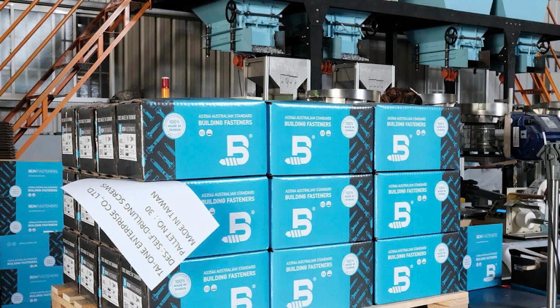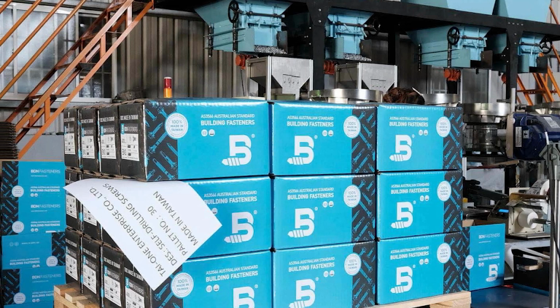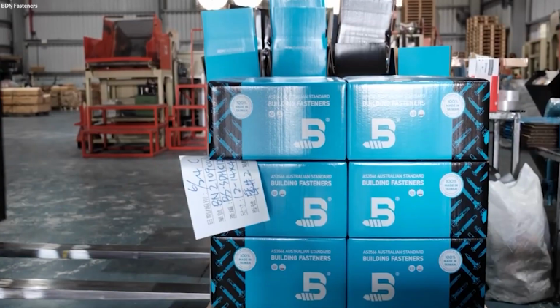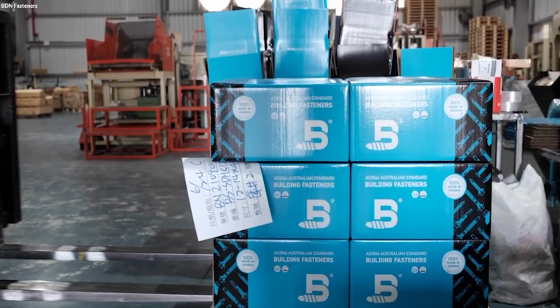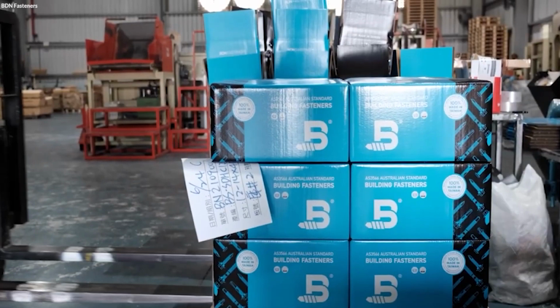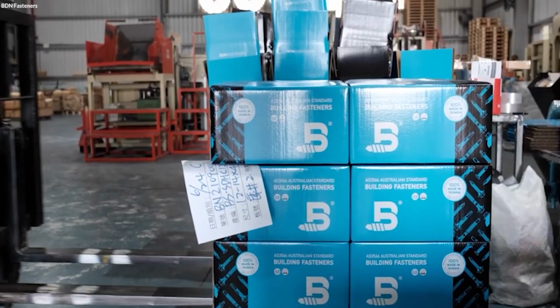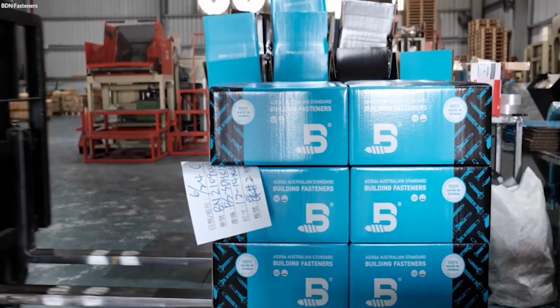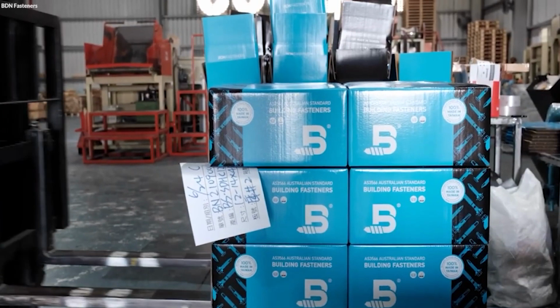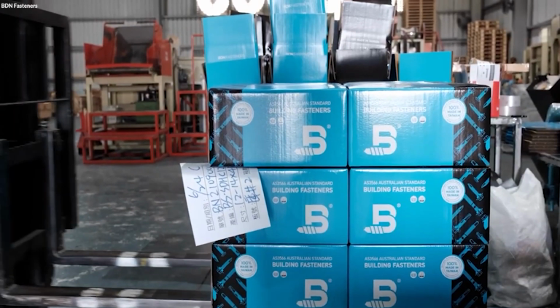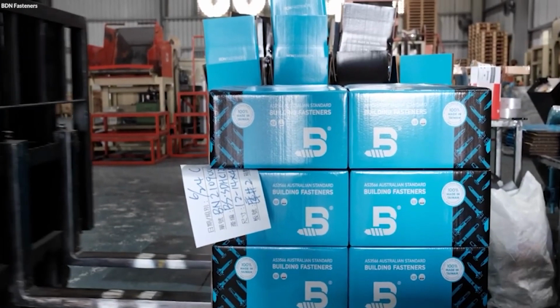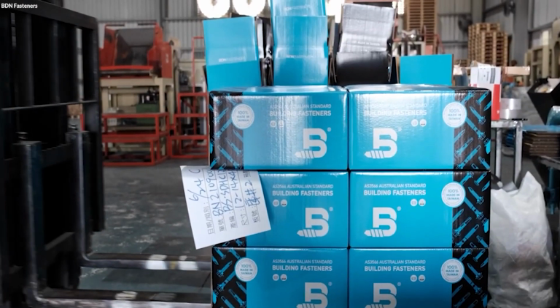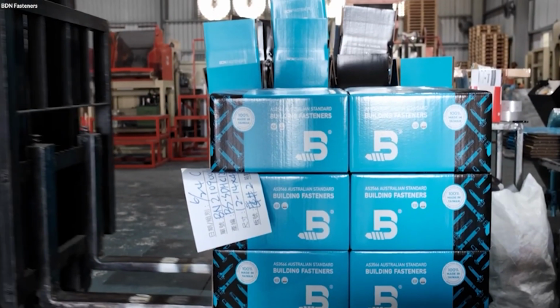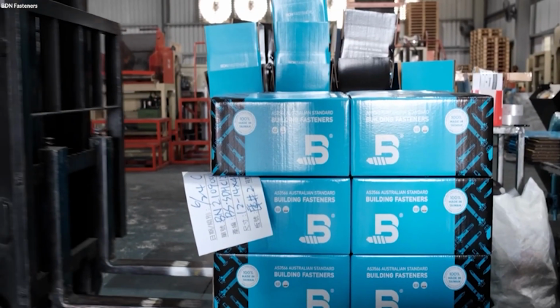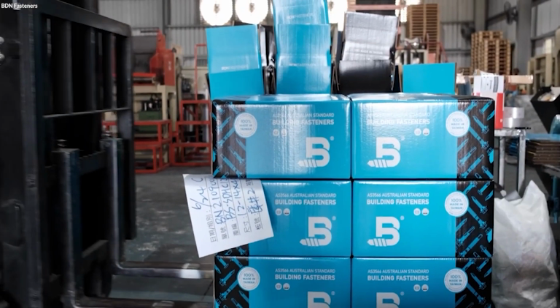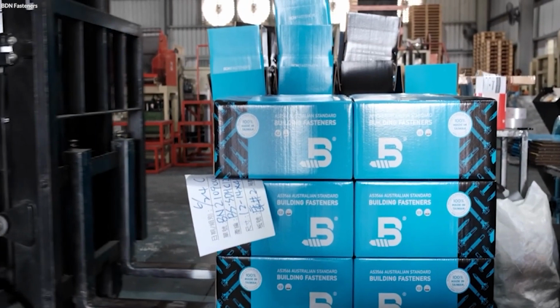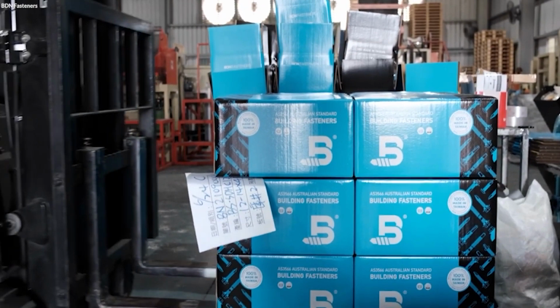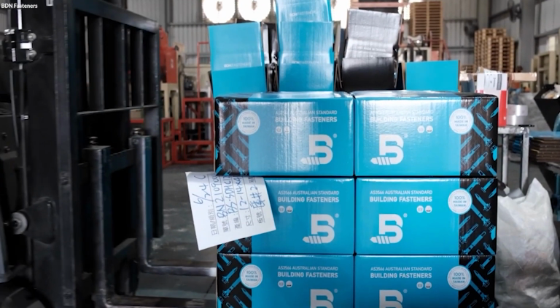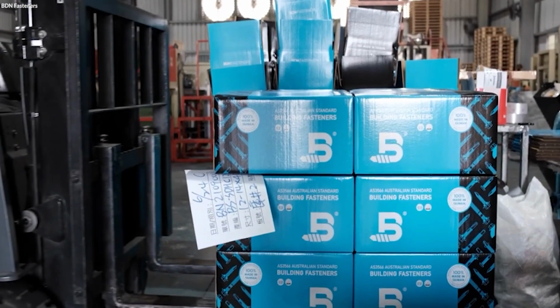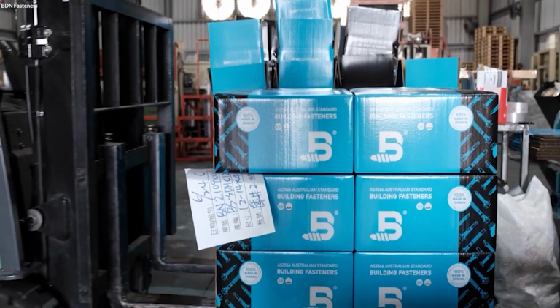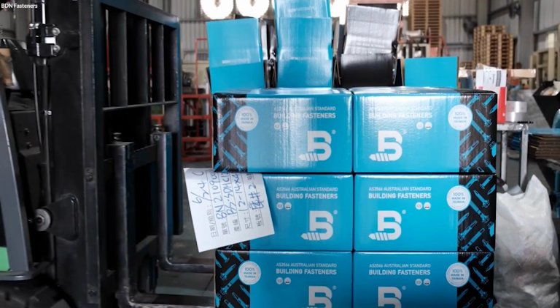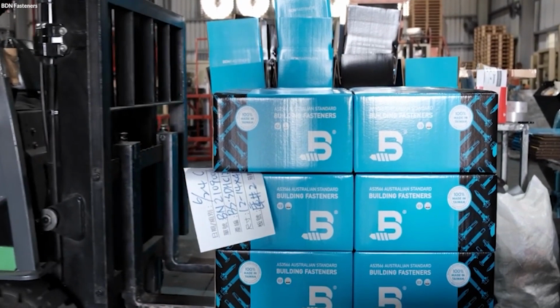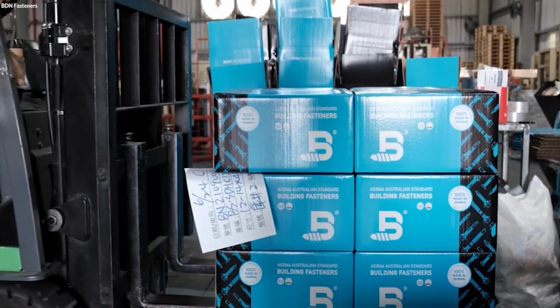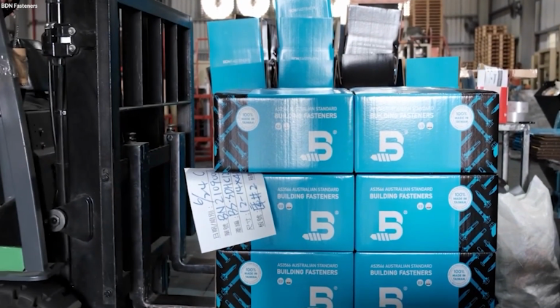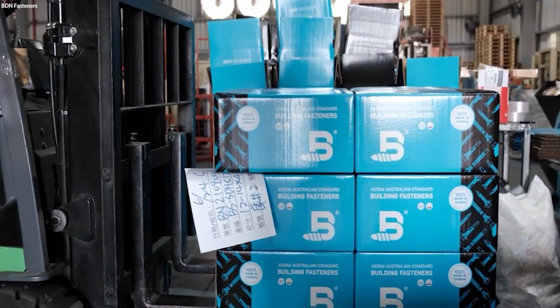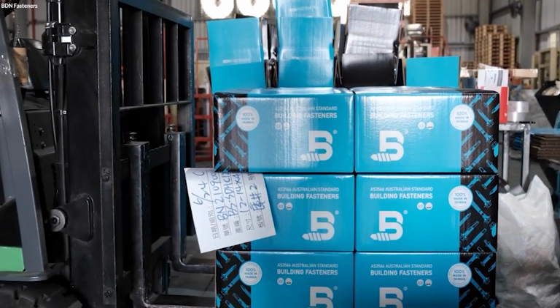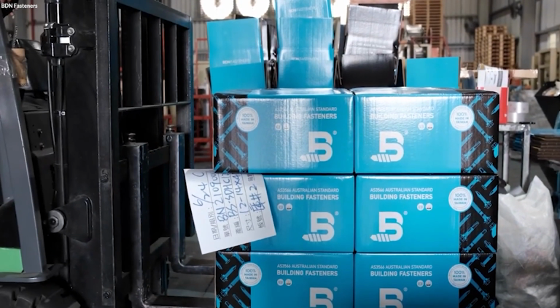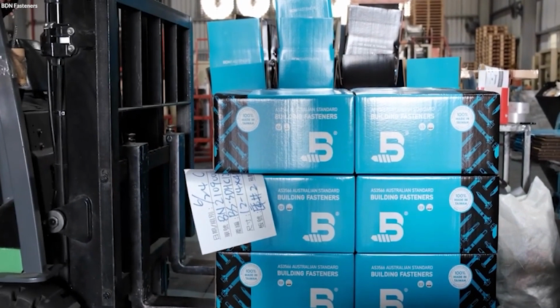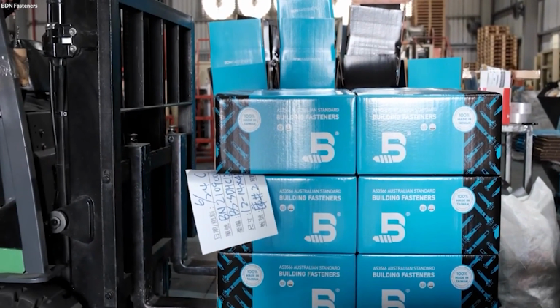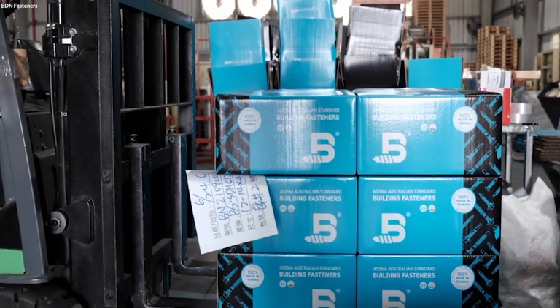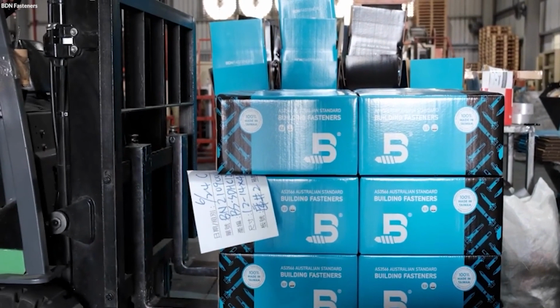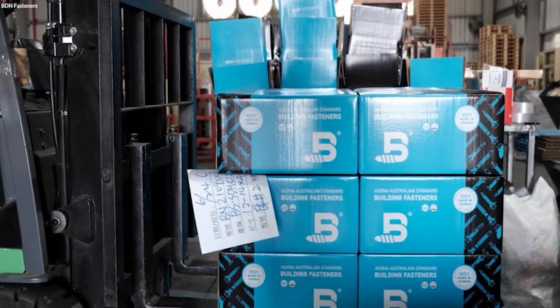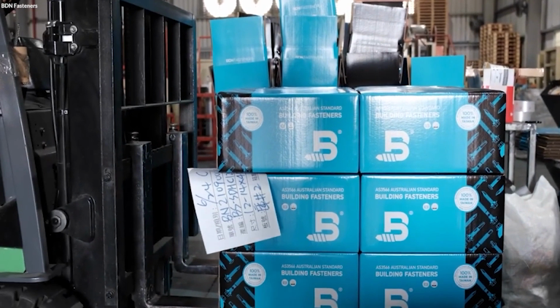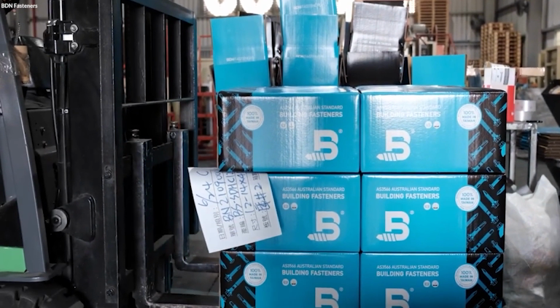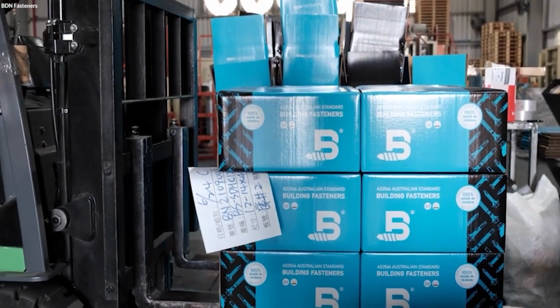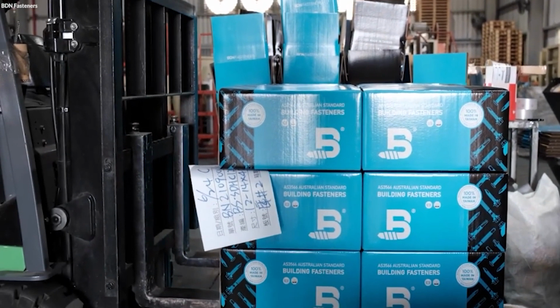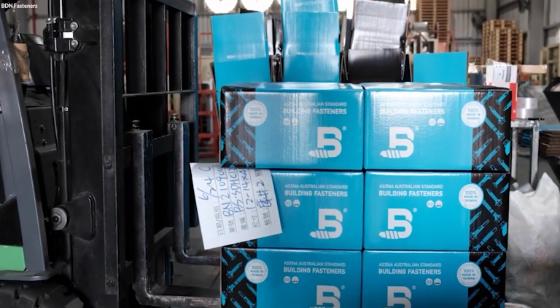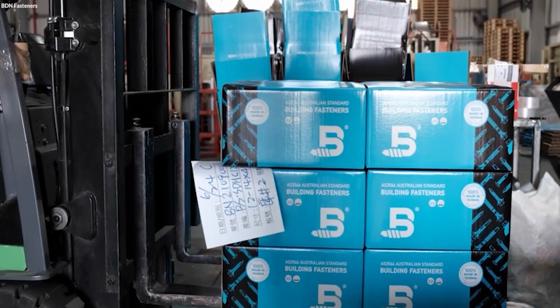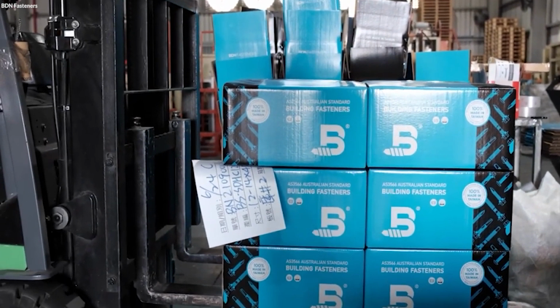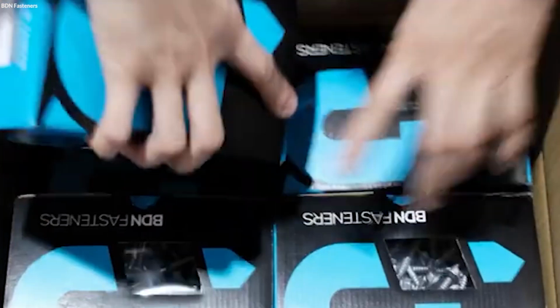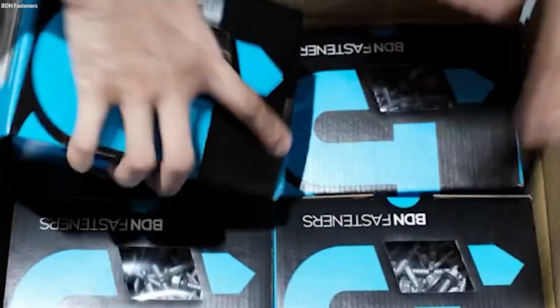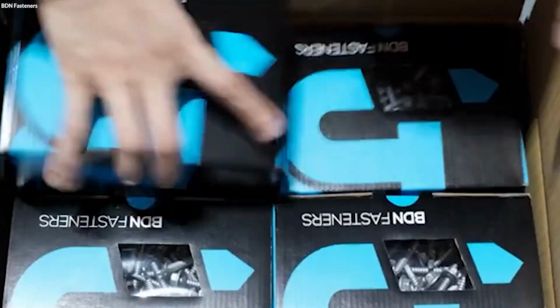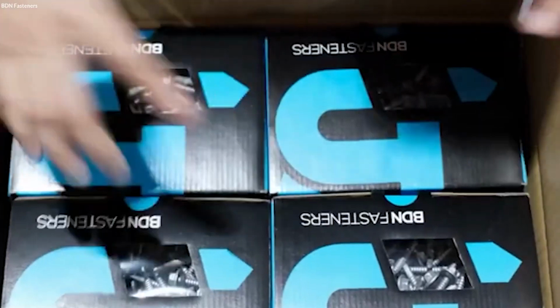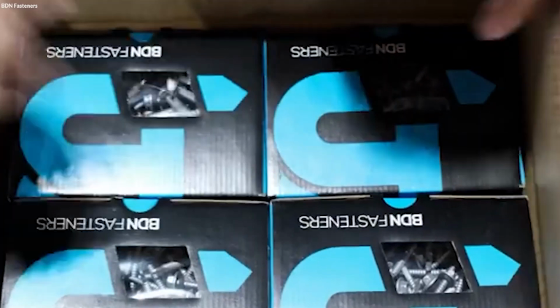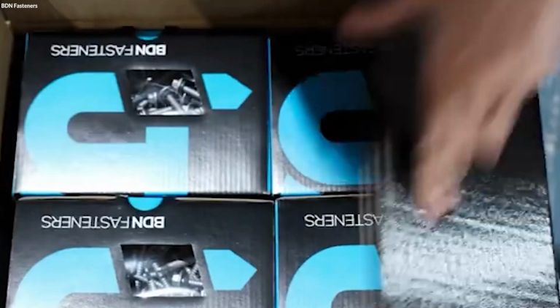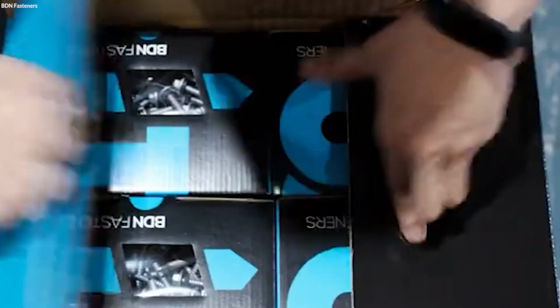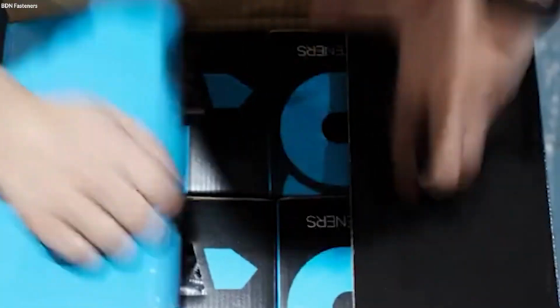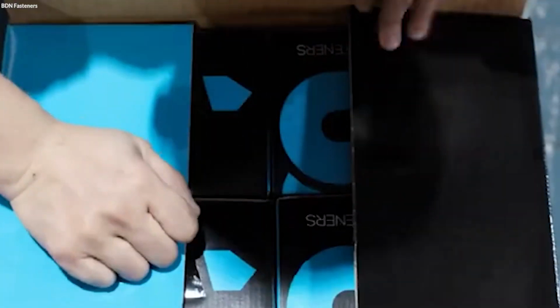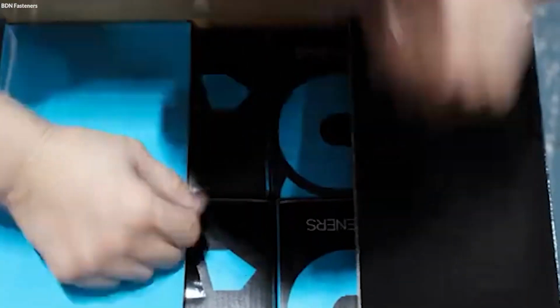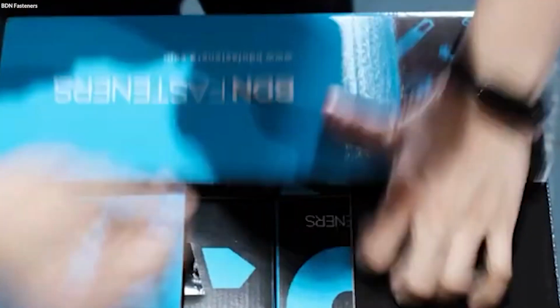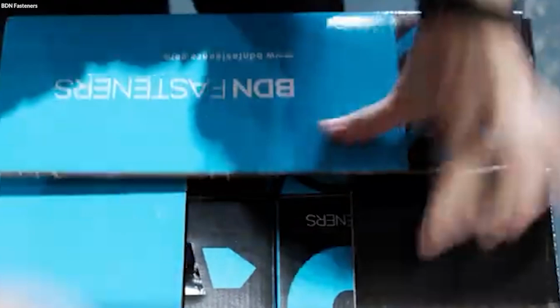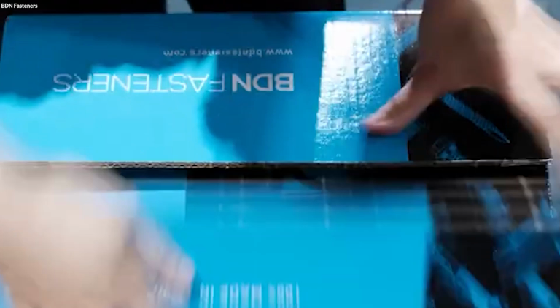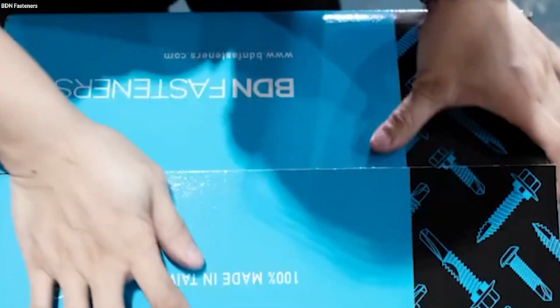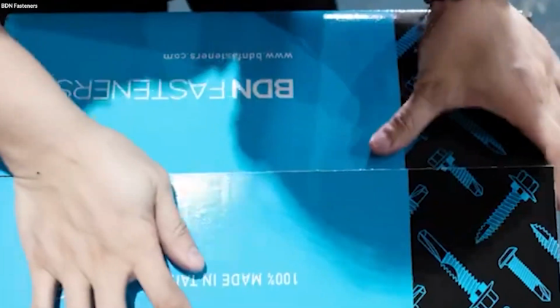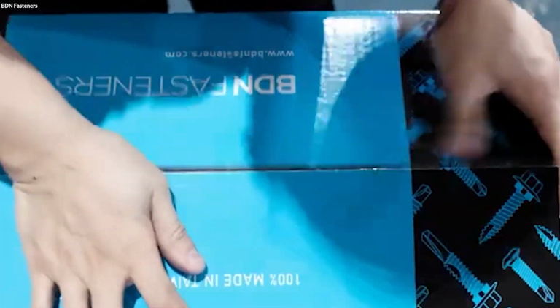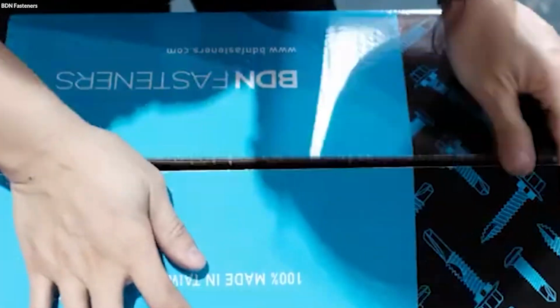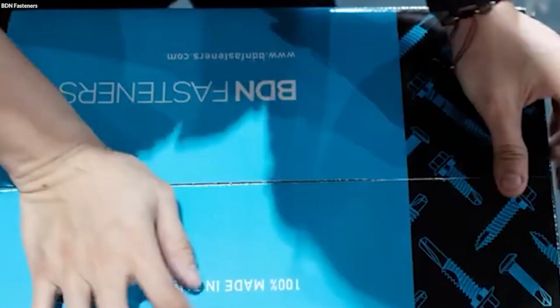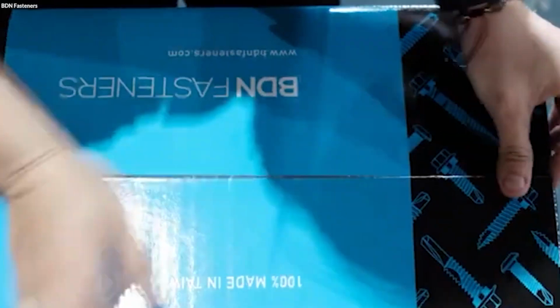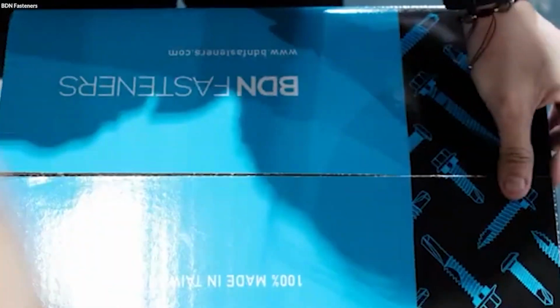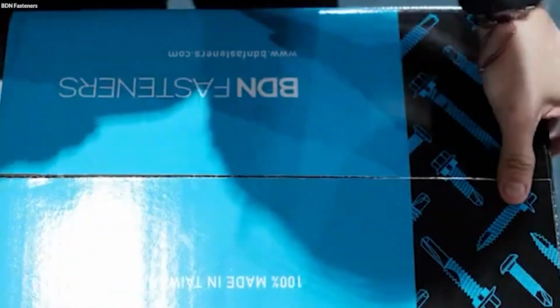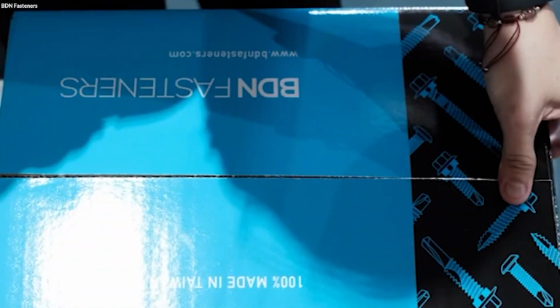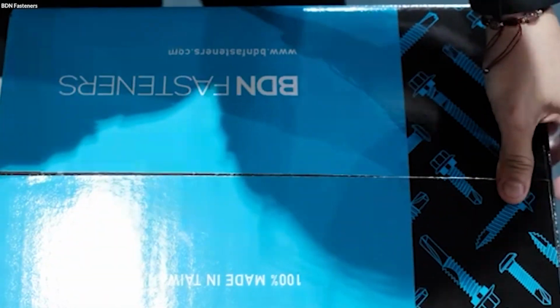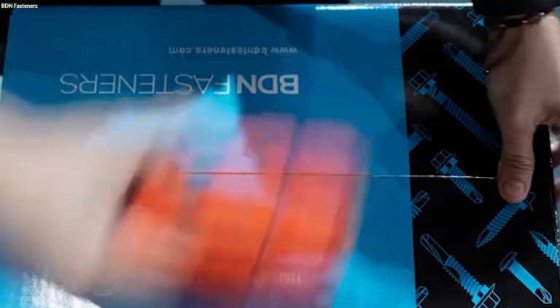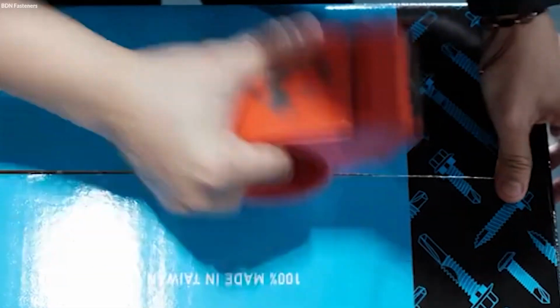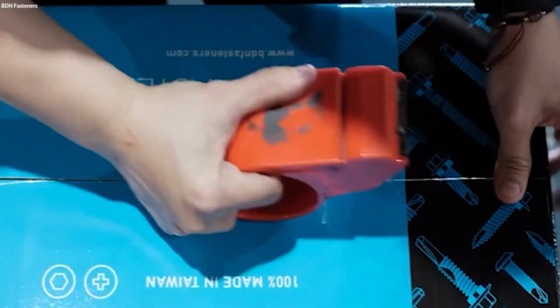The screws are sometimes also packaged in bulk for industrial use, or in smaller, pre-counted packages for retail sales, depending on the needs of the market.